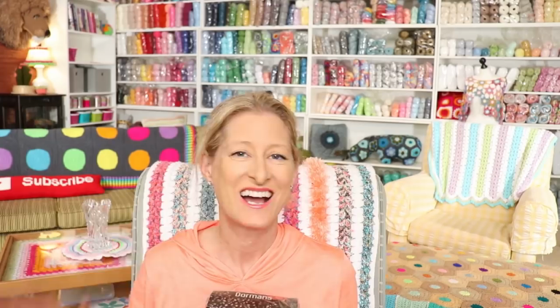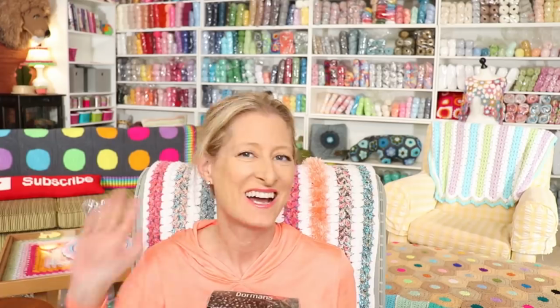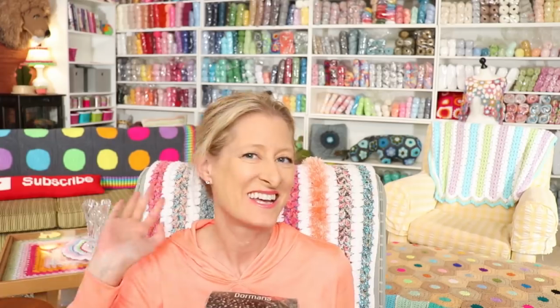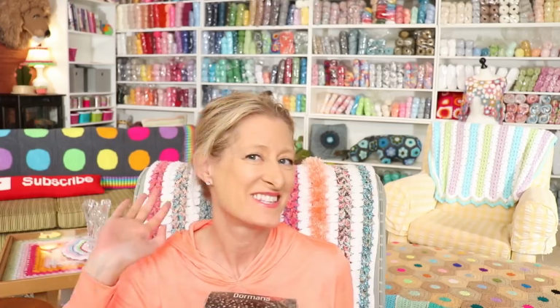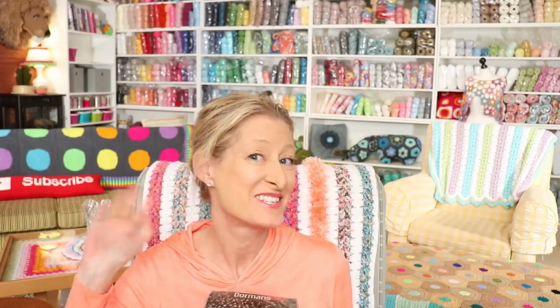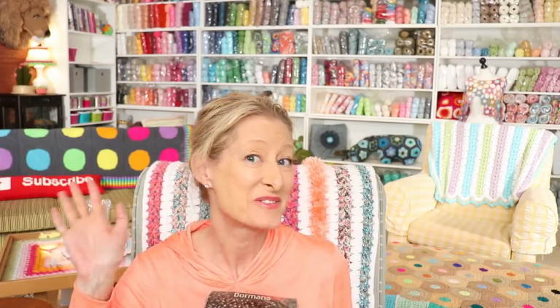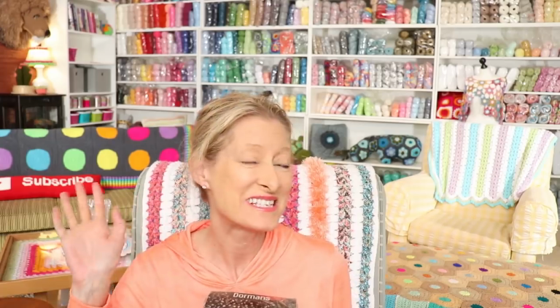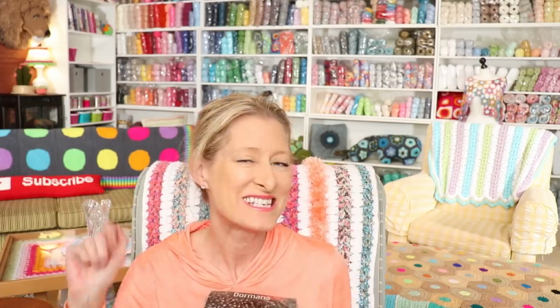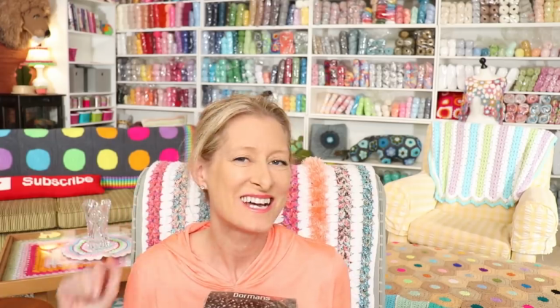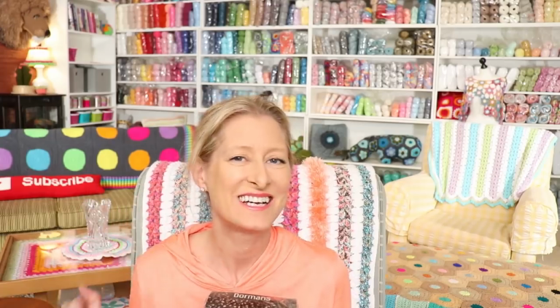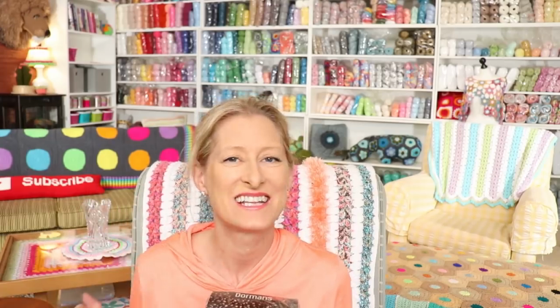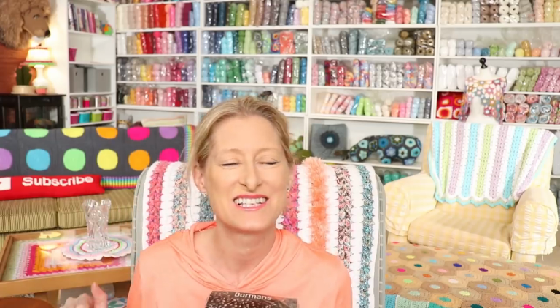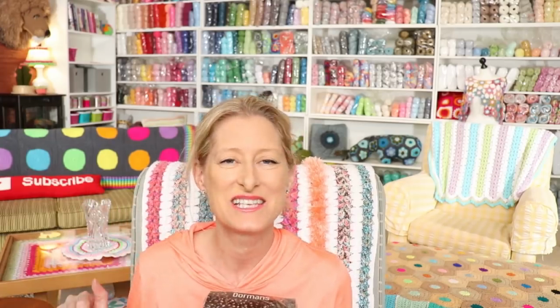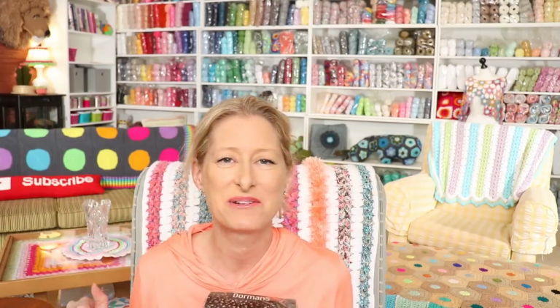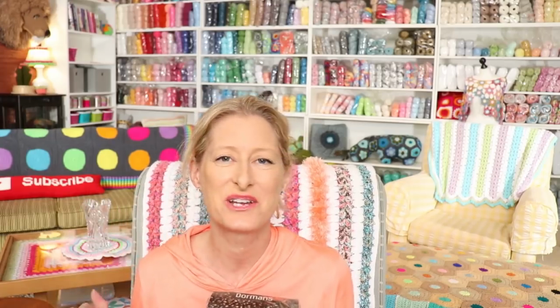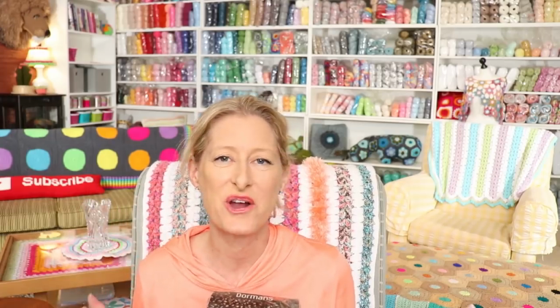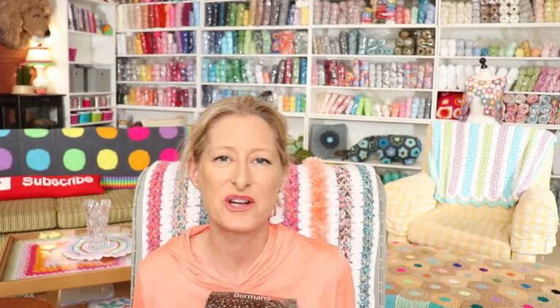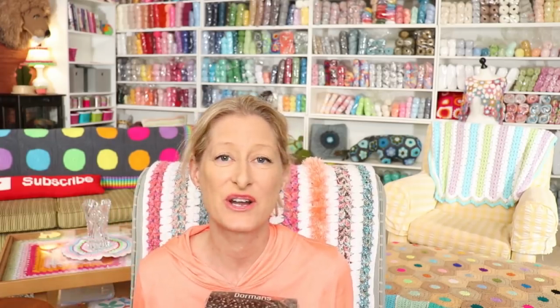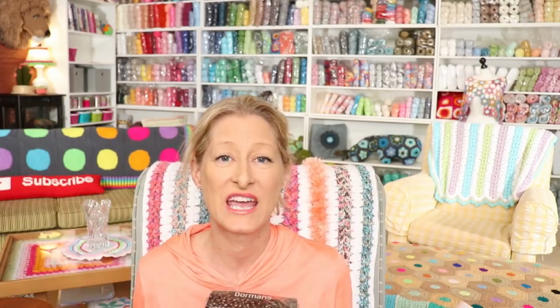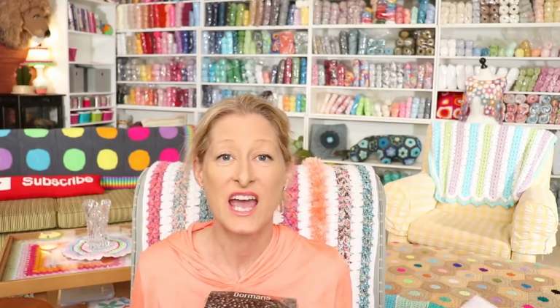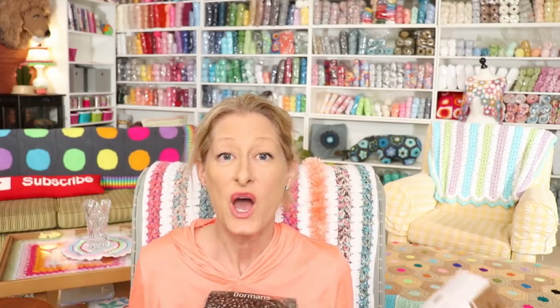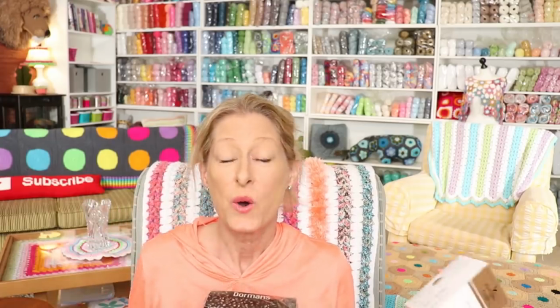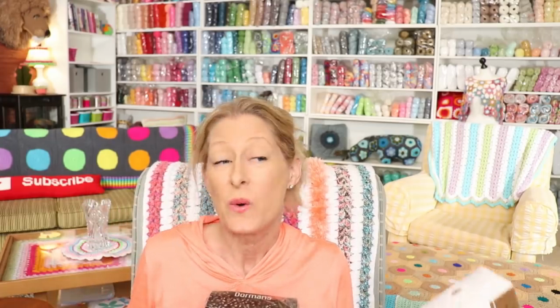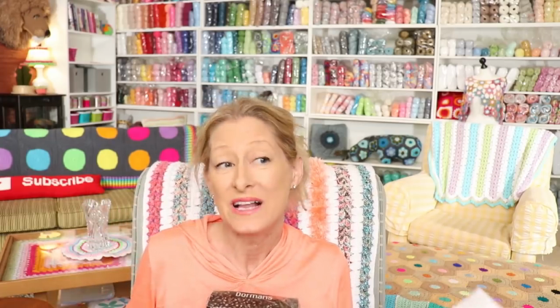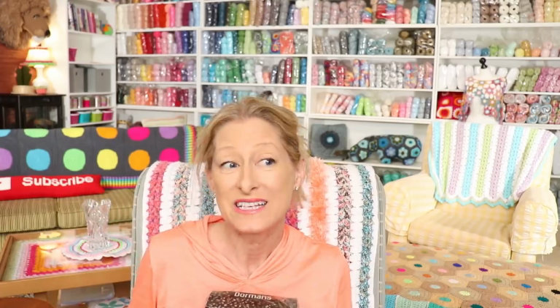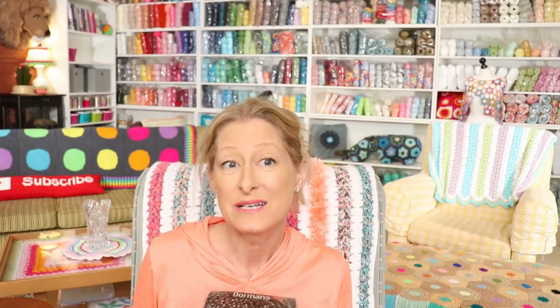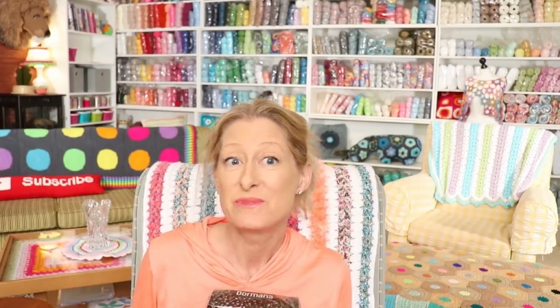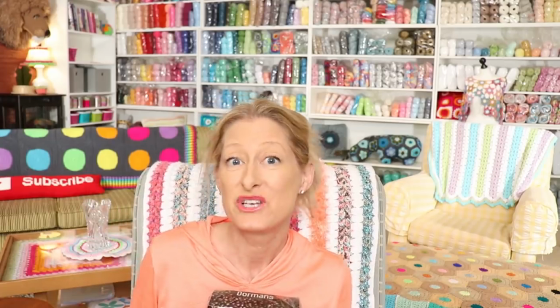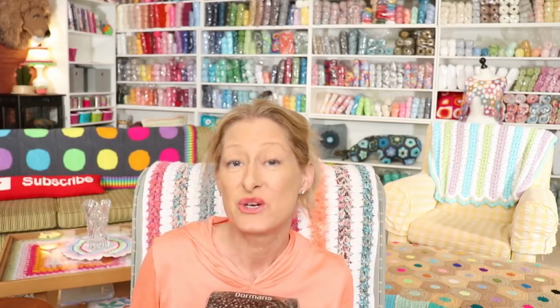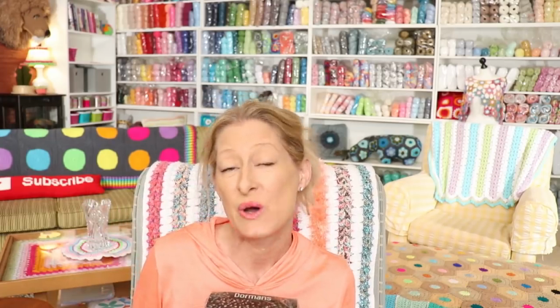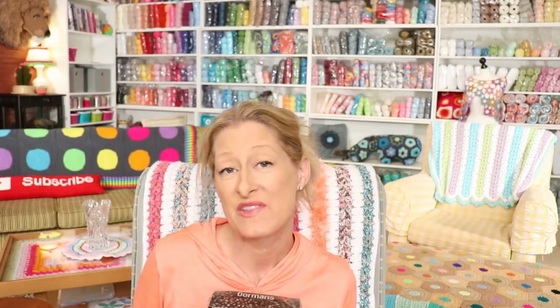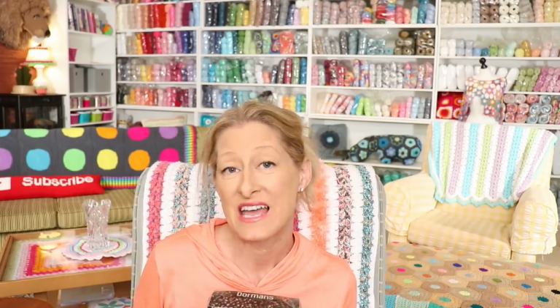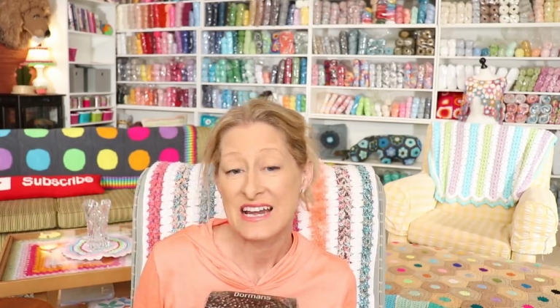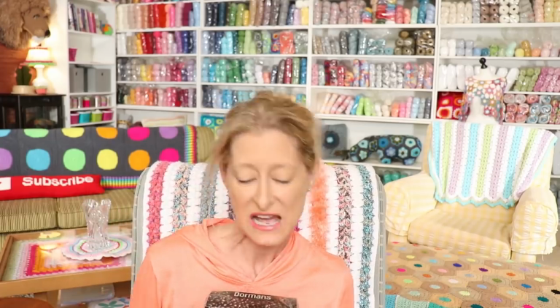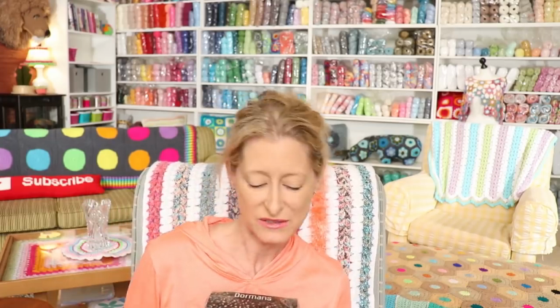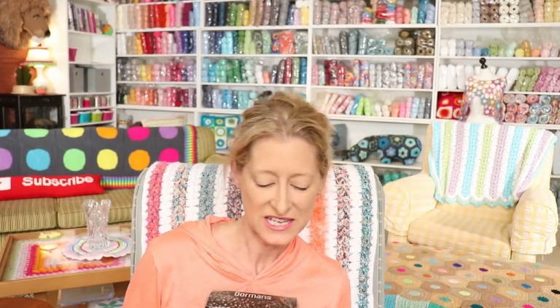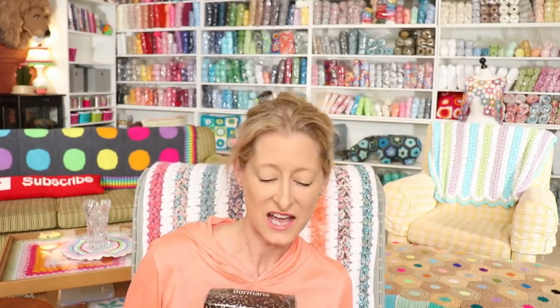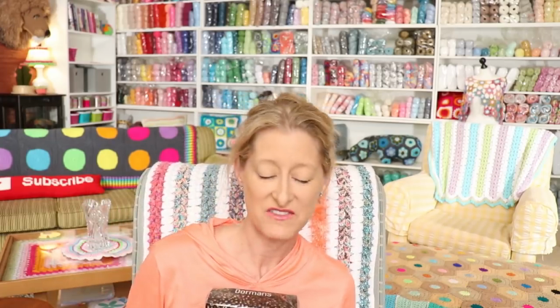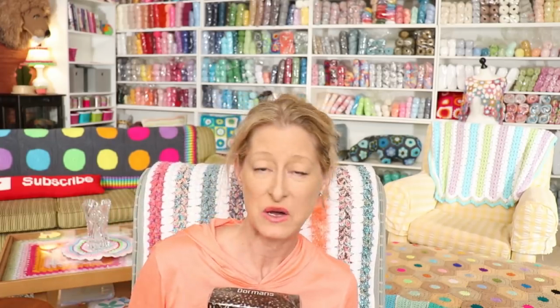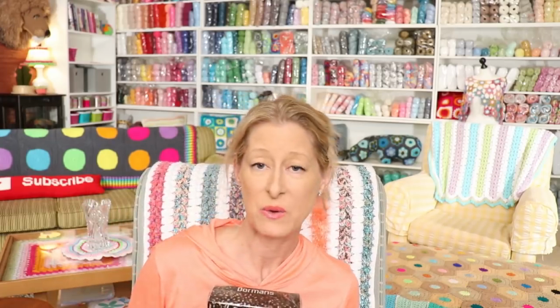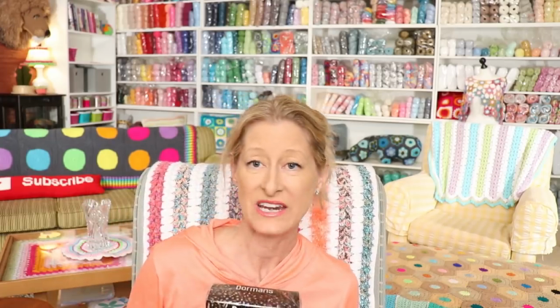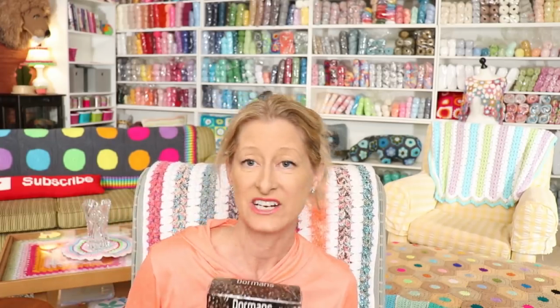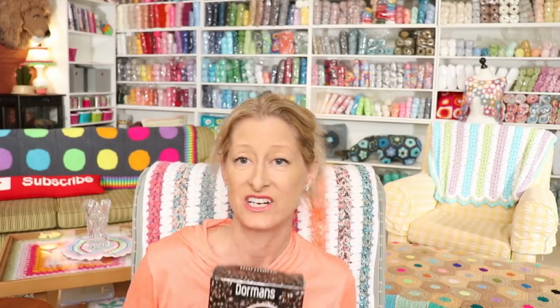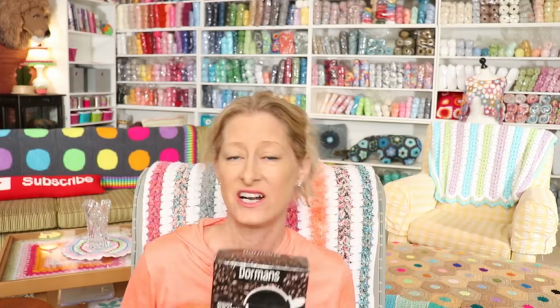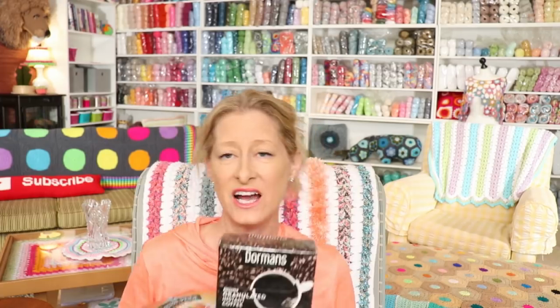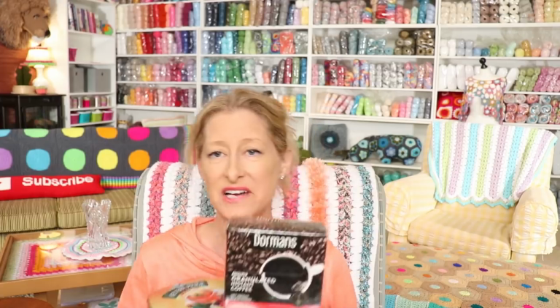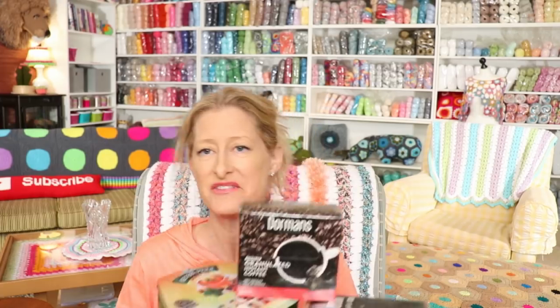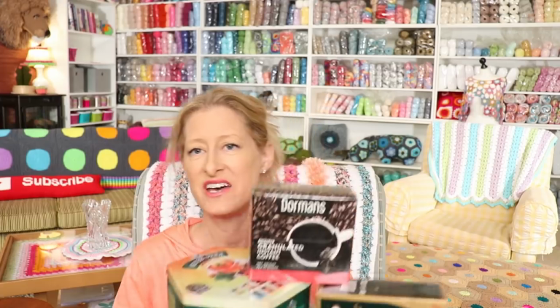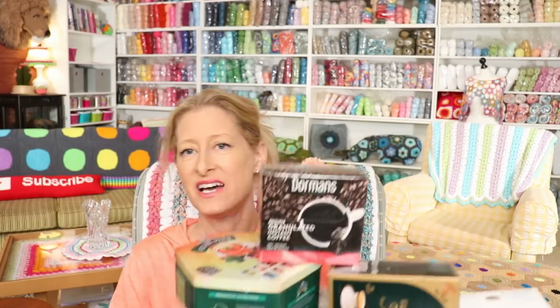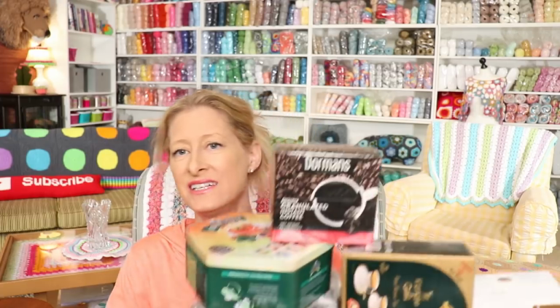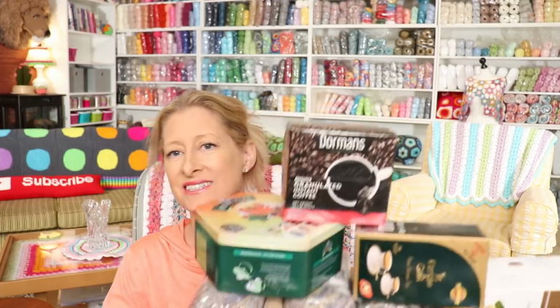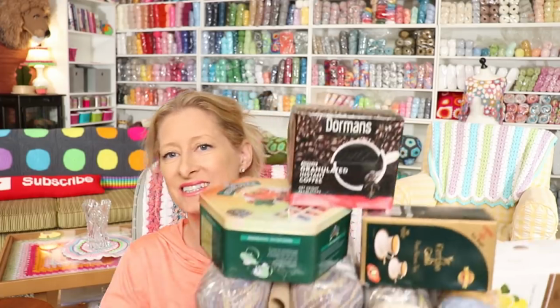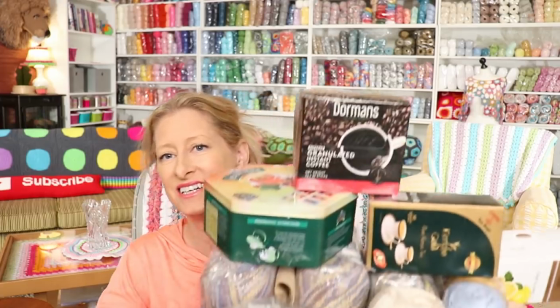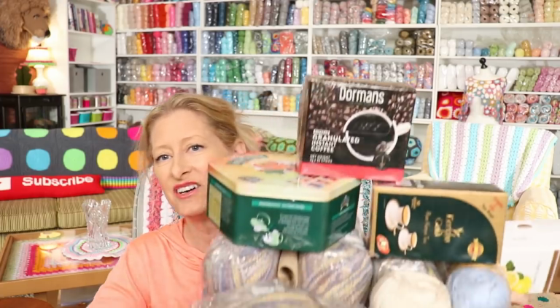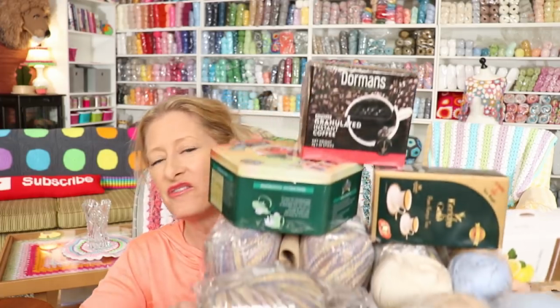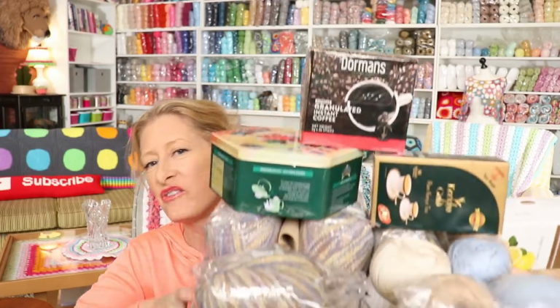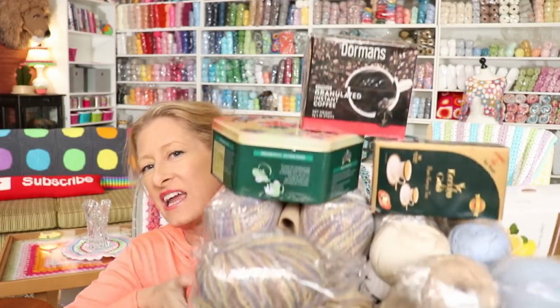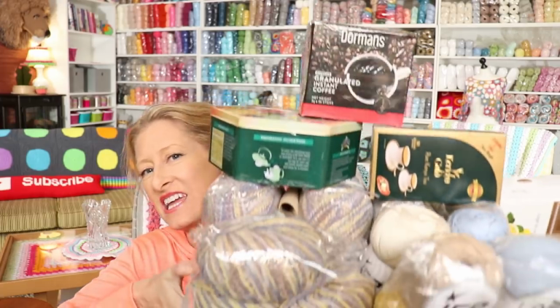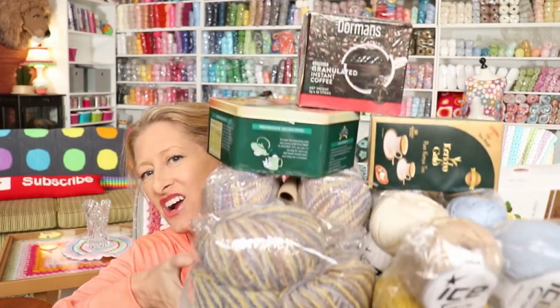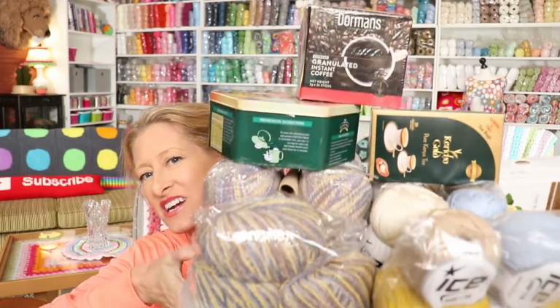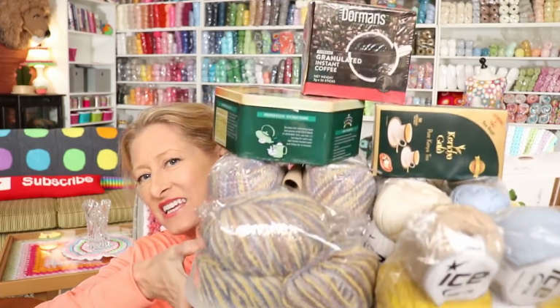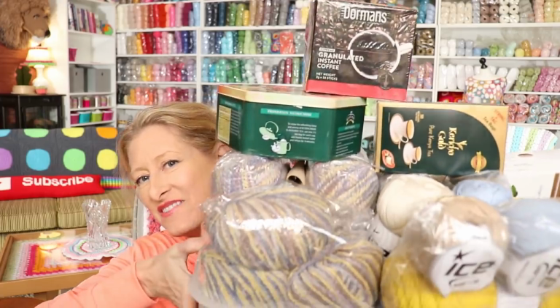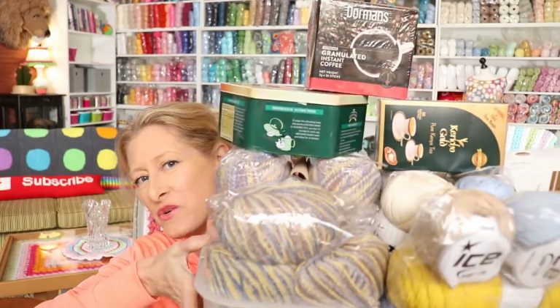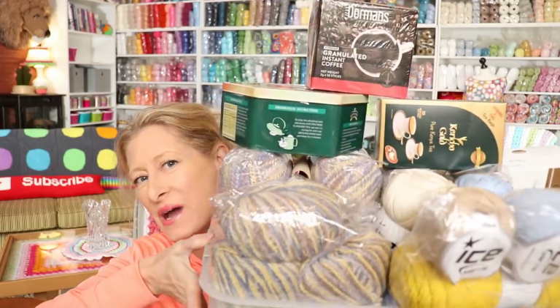Hi, this is Krista at The Secret Yarnery. Welcome to the announcing of the winner of the free yarn giveaway.